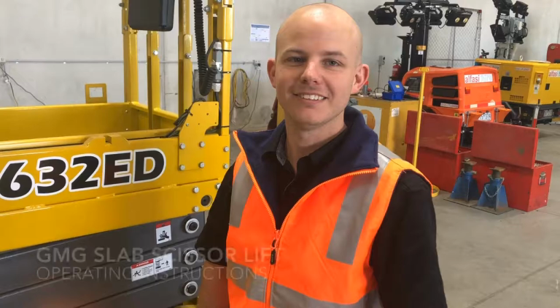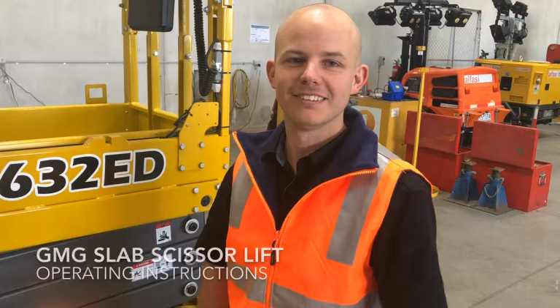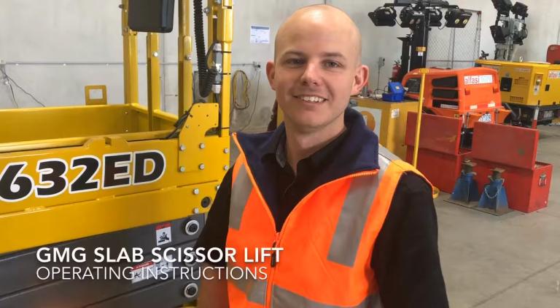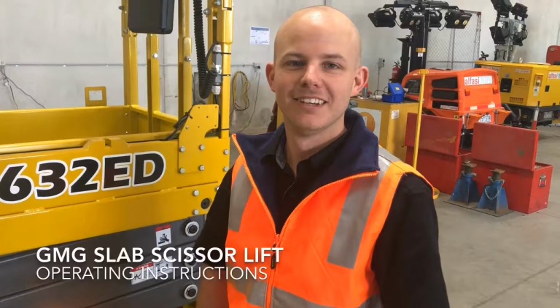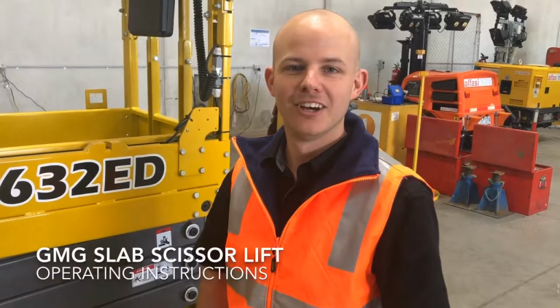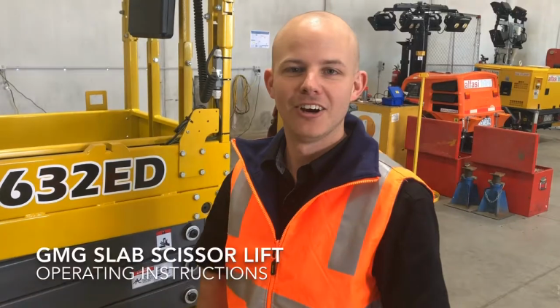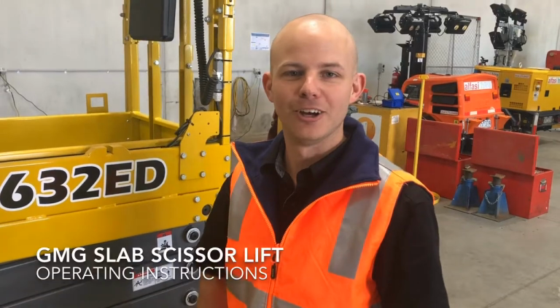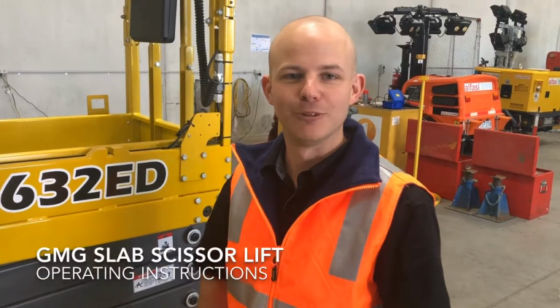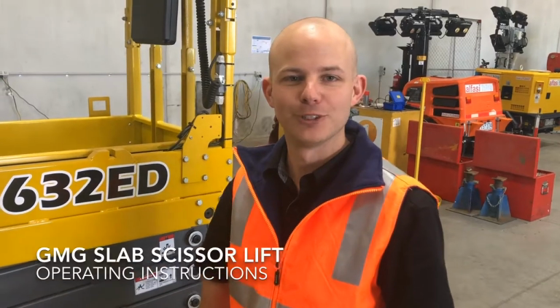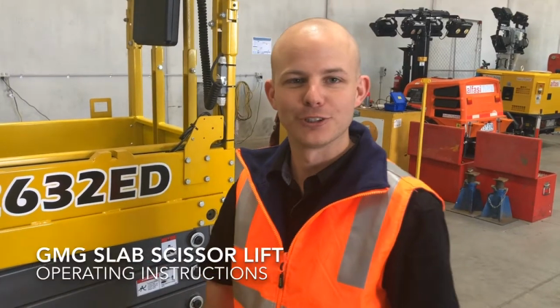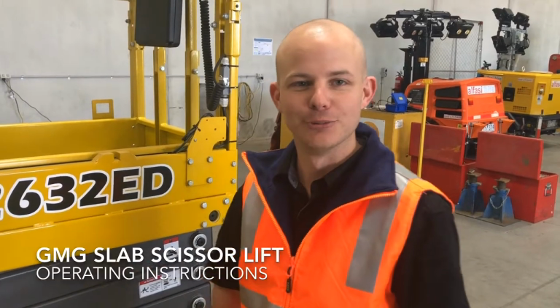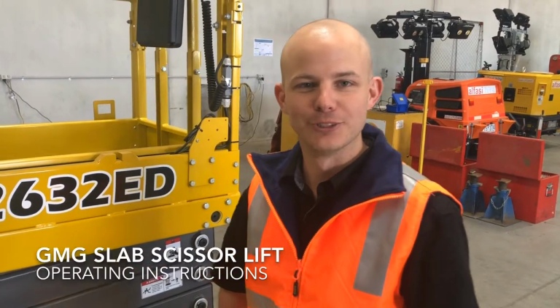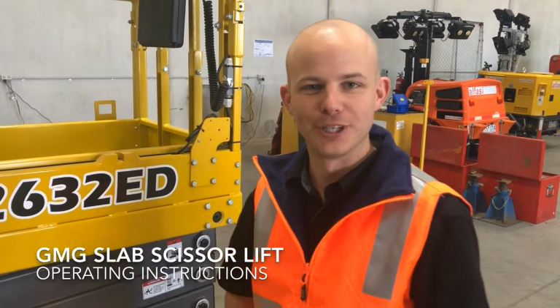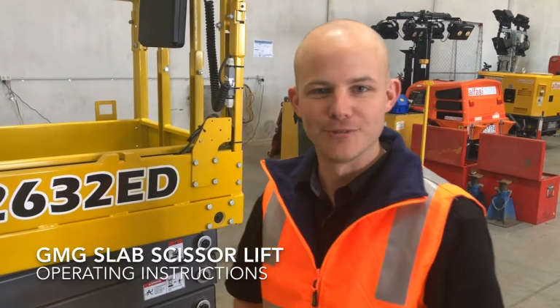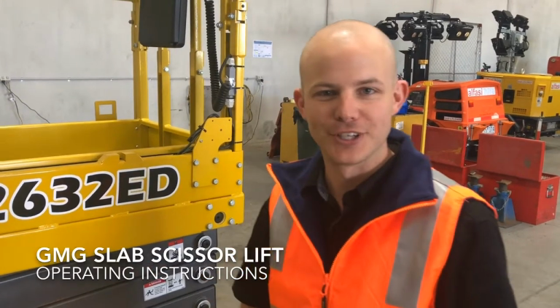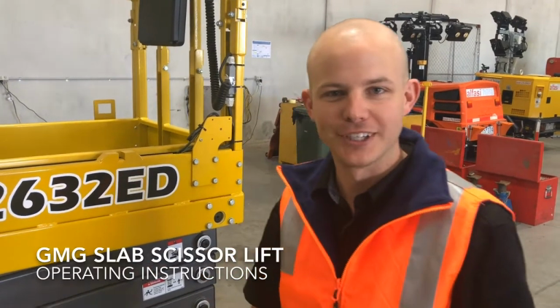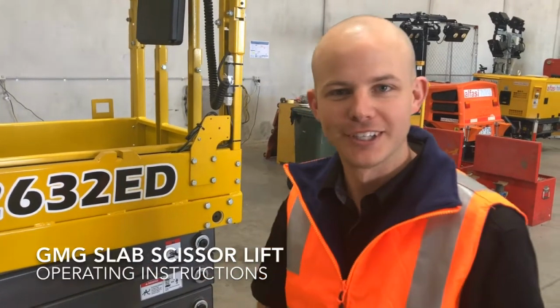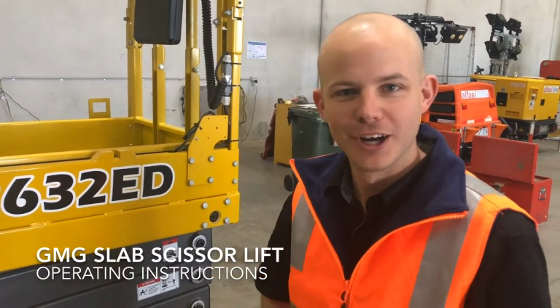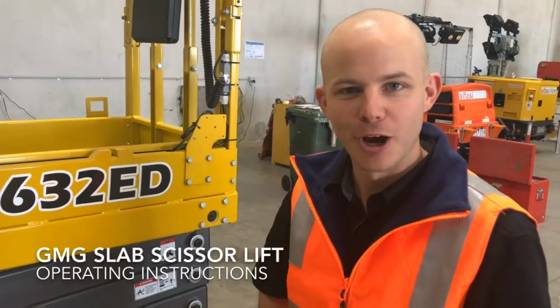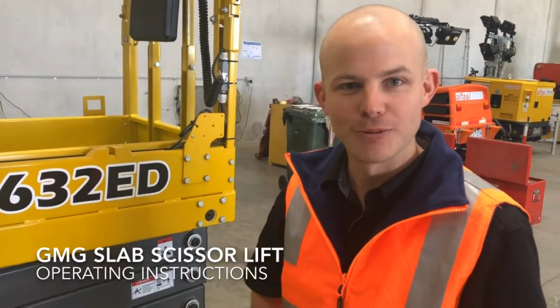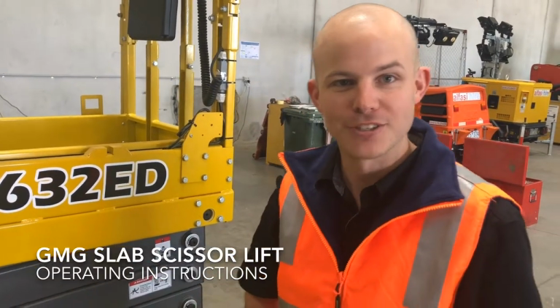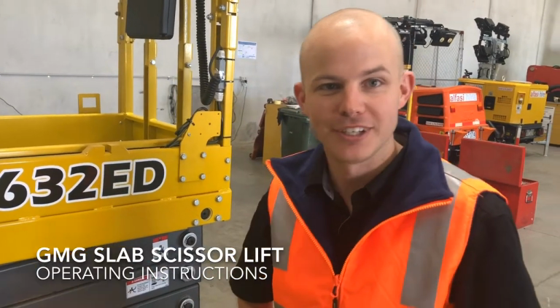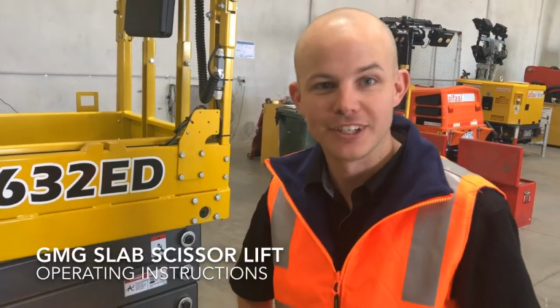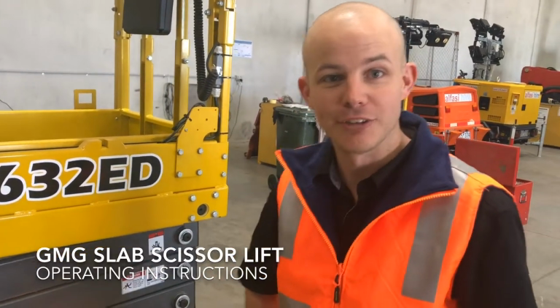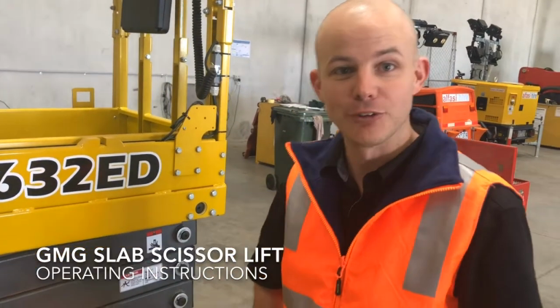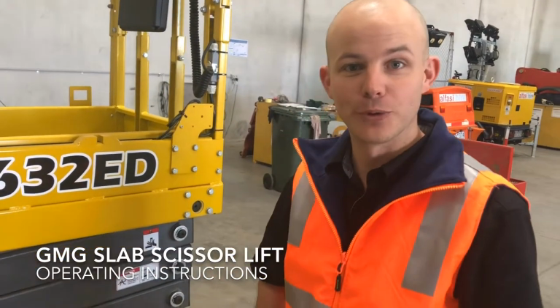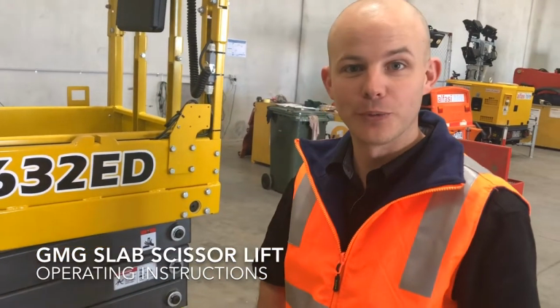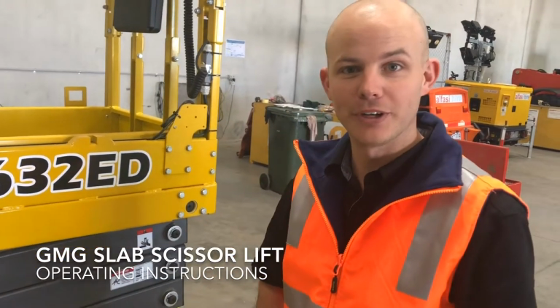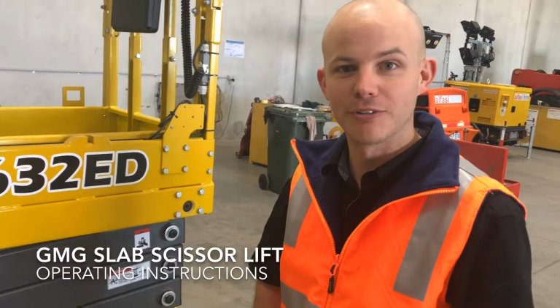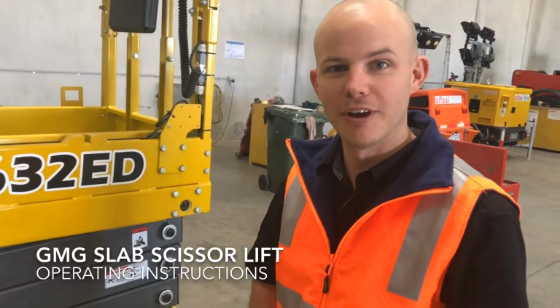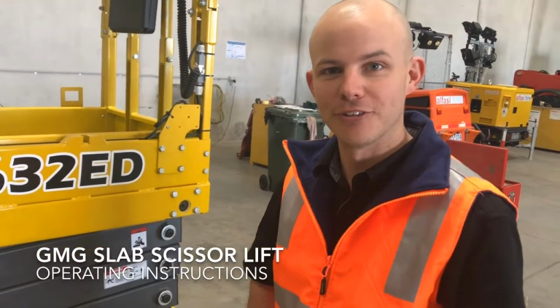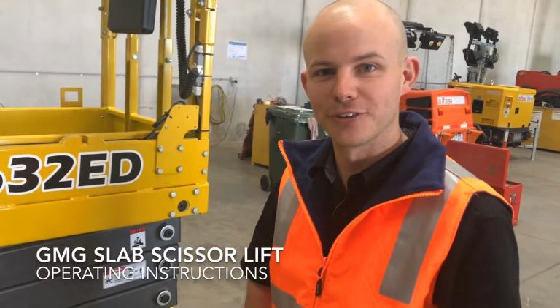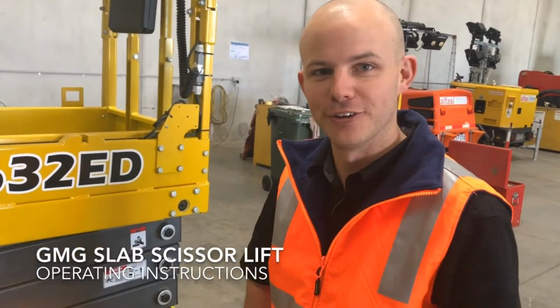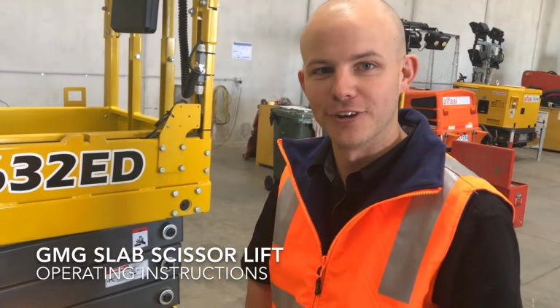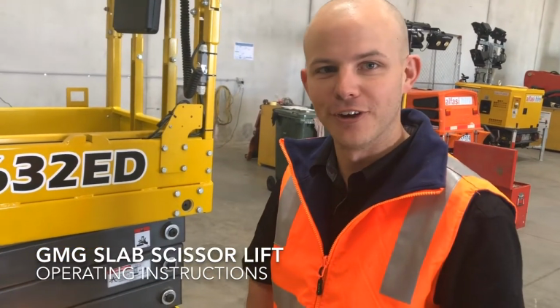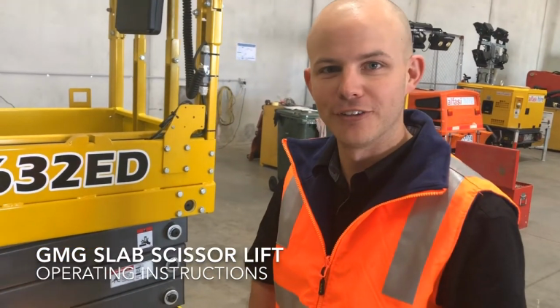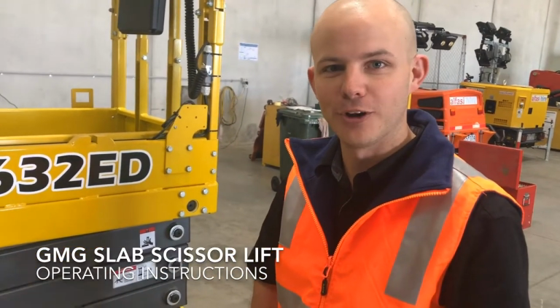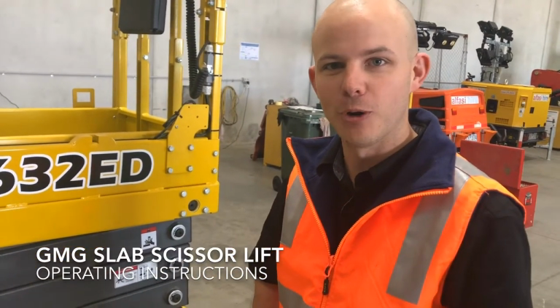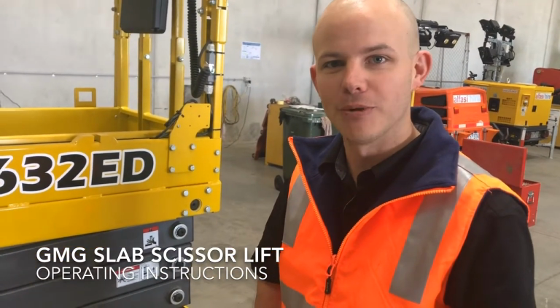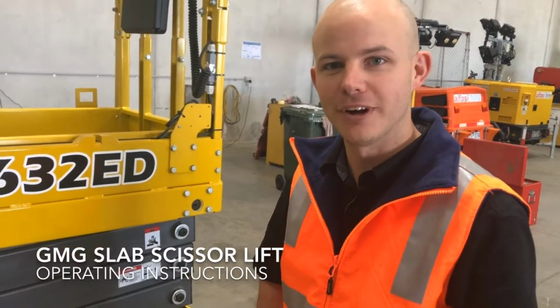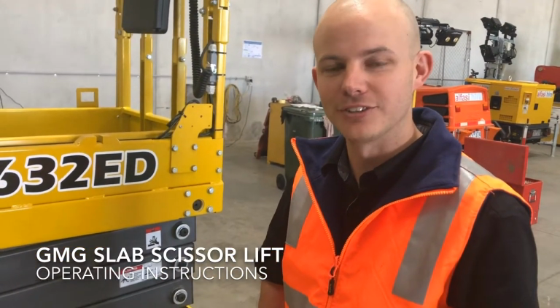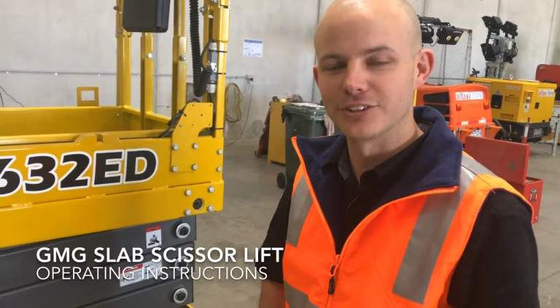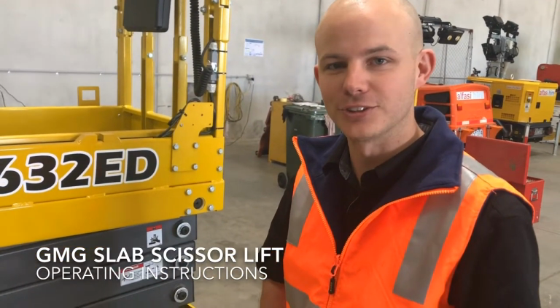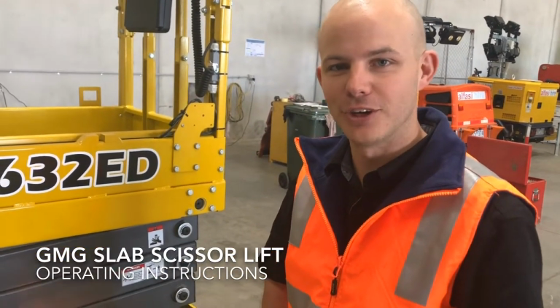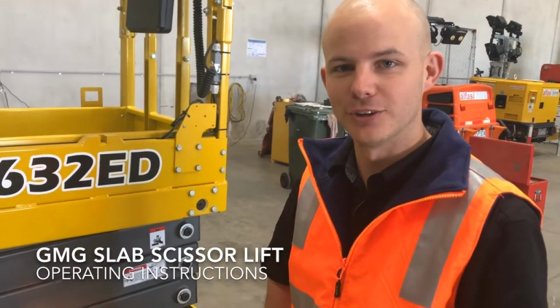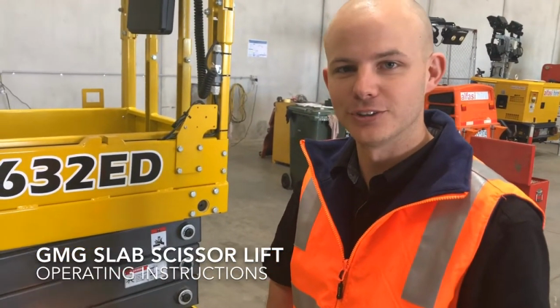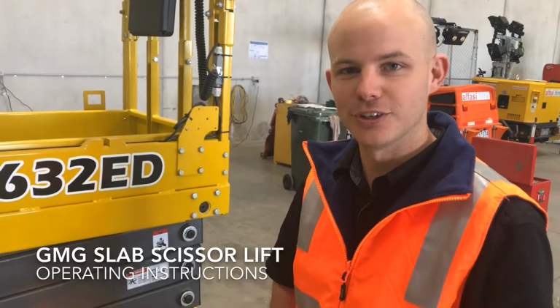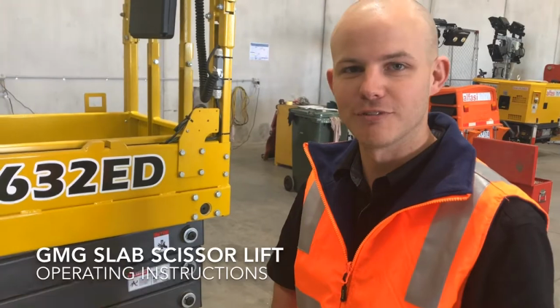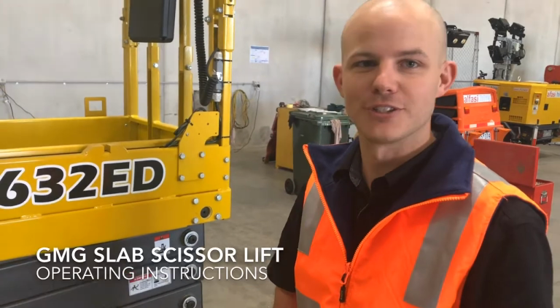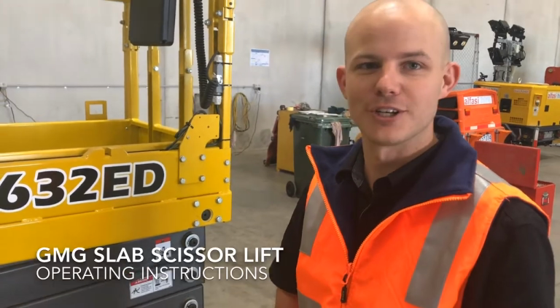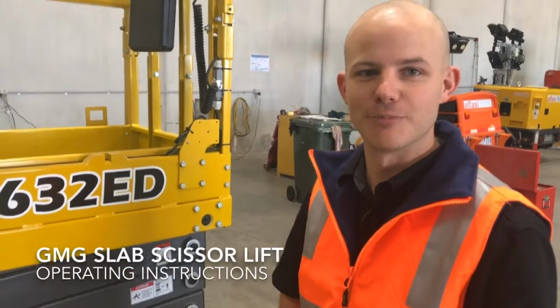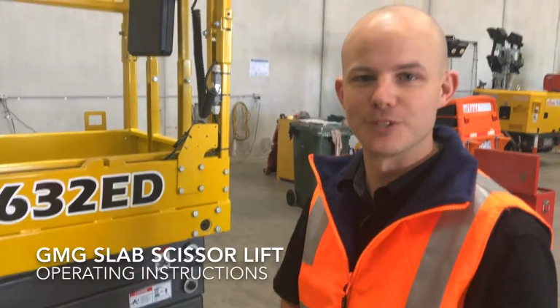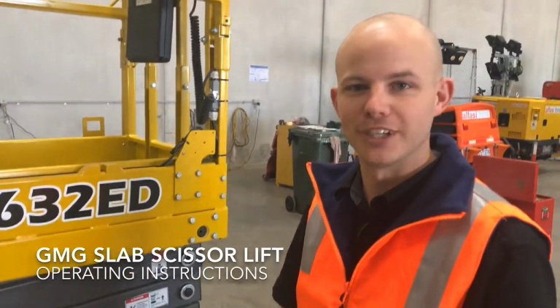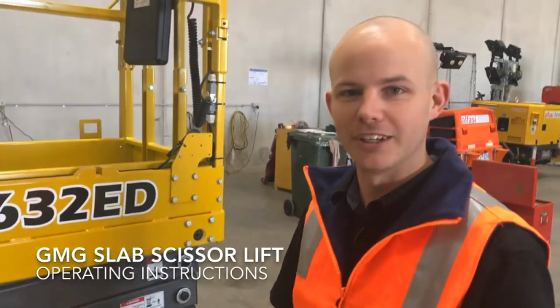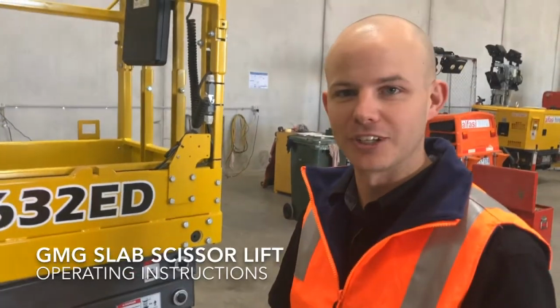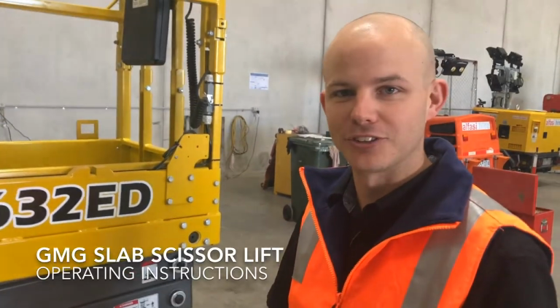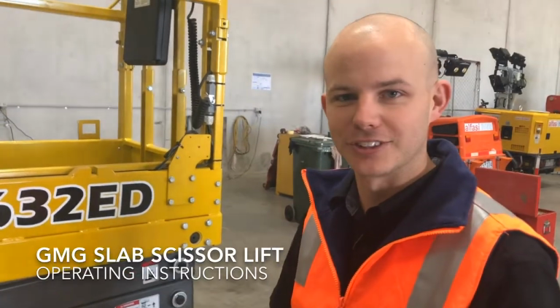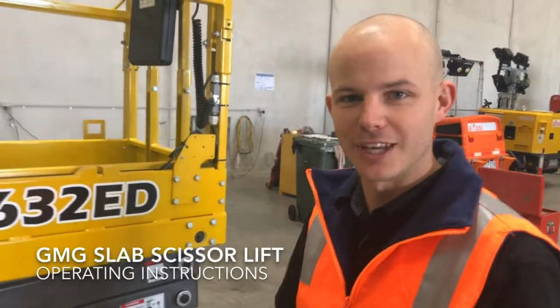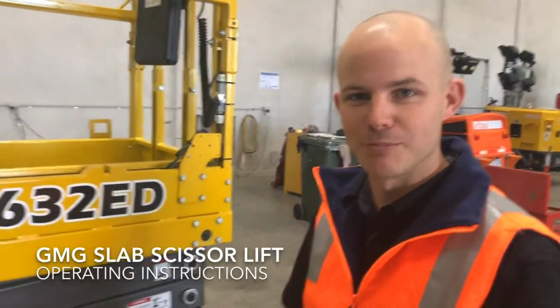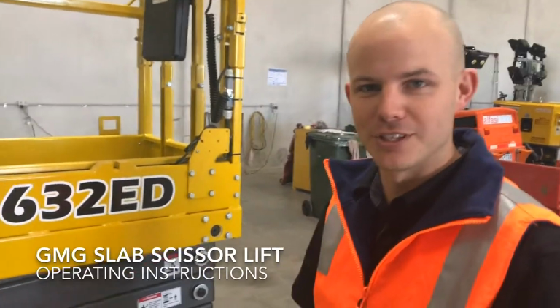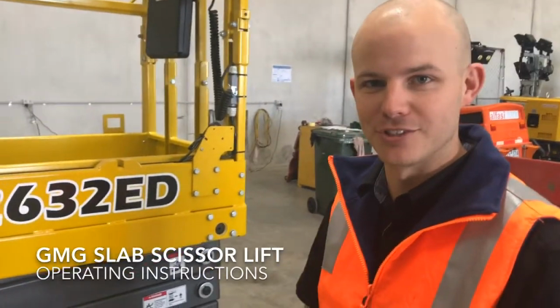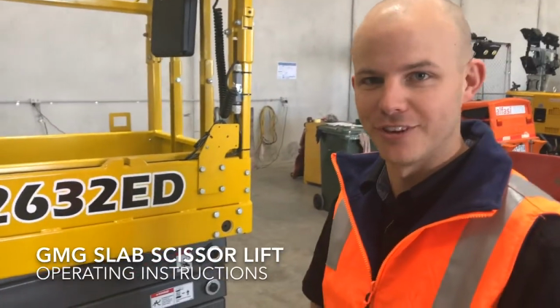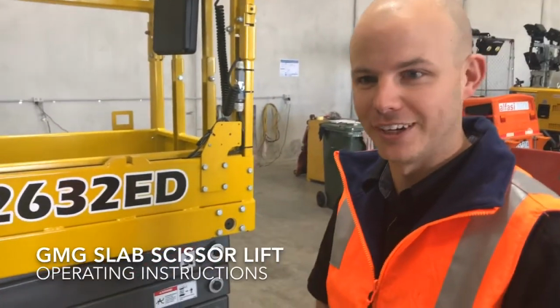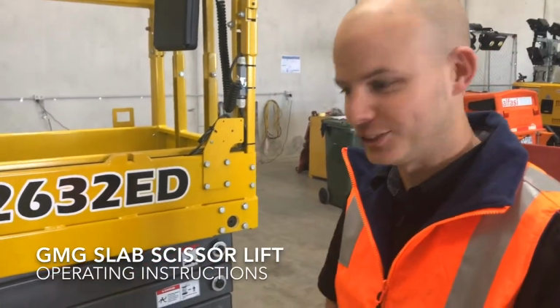Hi, I'm Josh from GMG. I'm just here to give you a quick run through on the operators controls of the GMG electric slab scissor range.